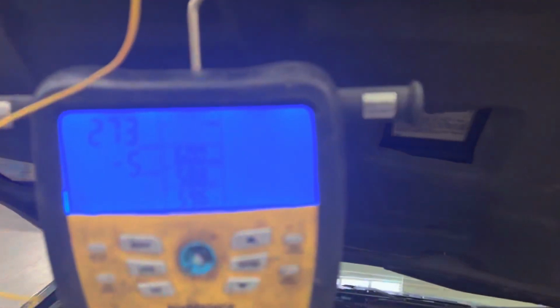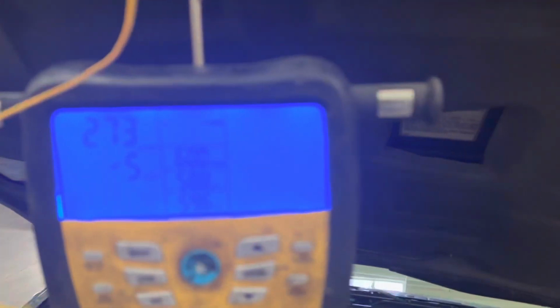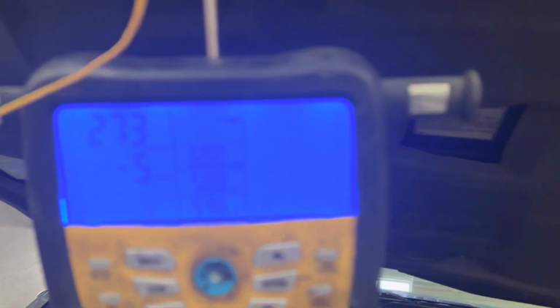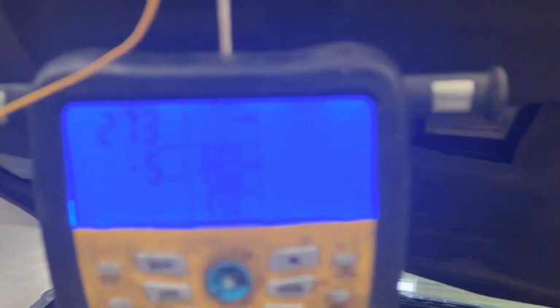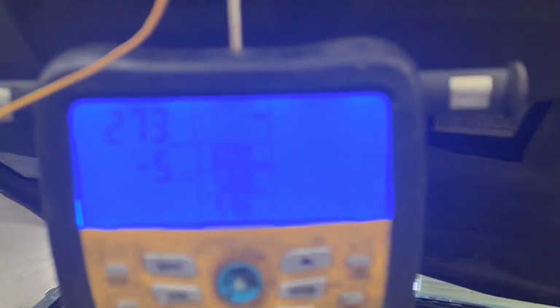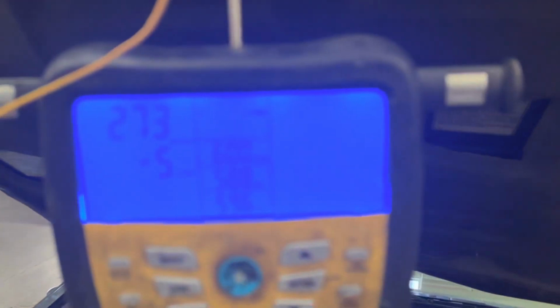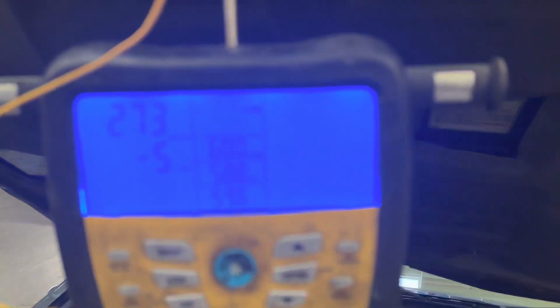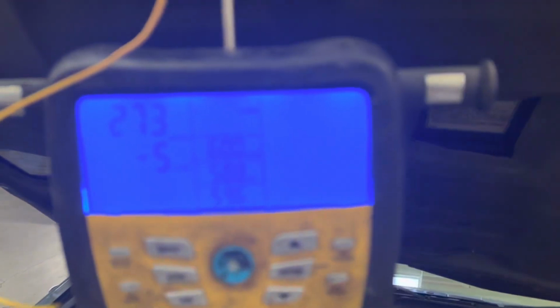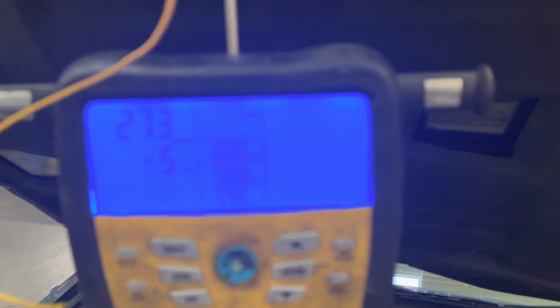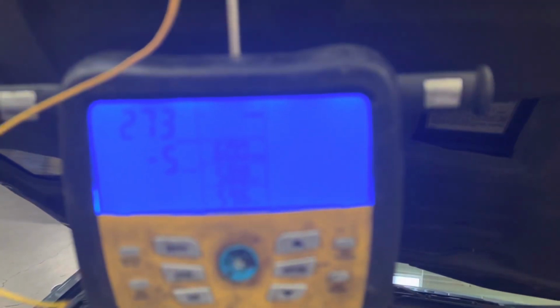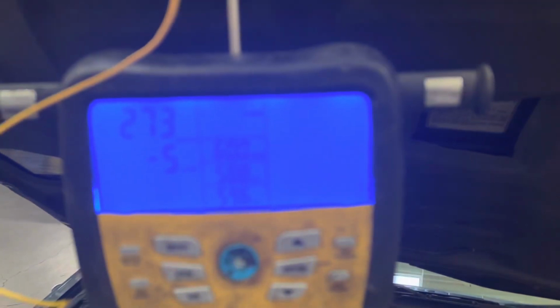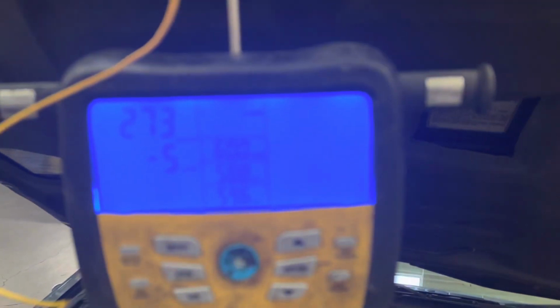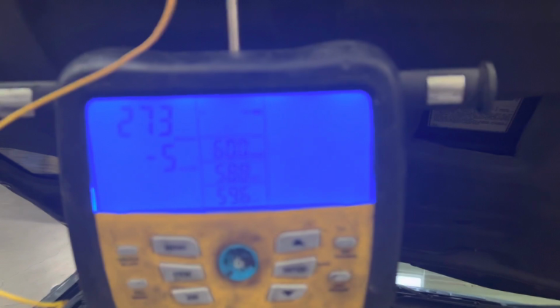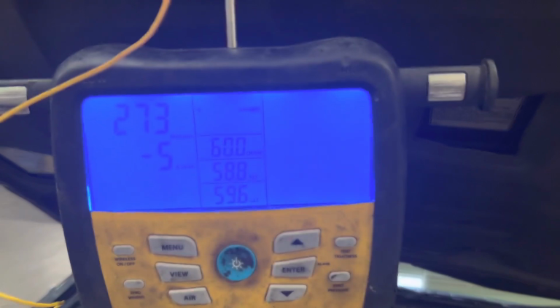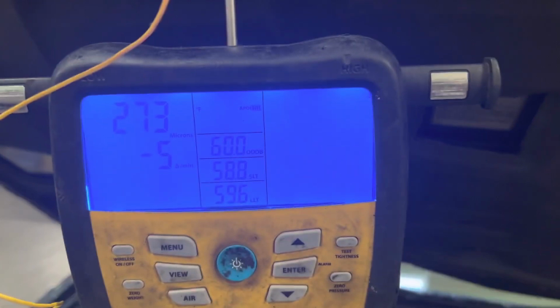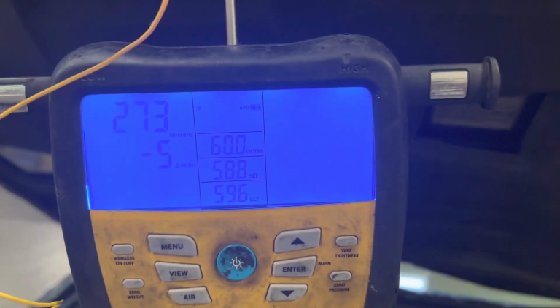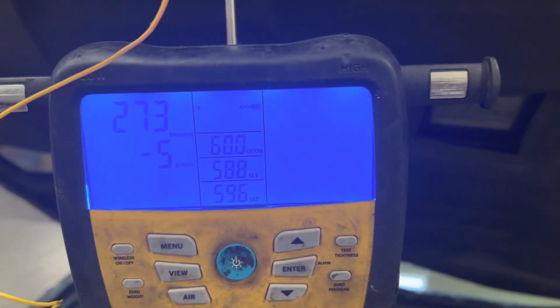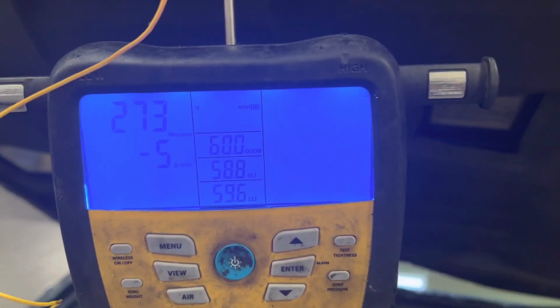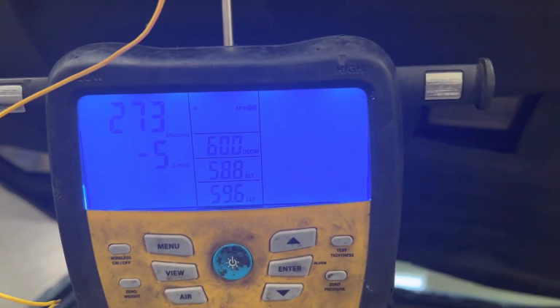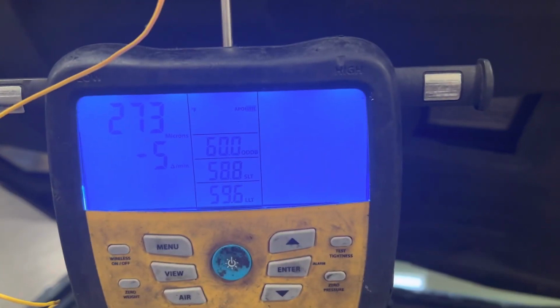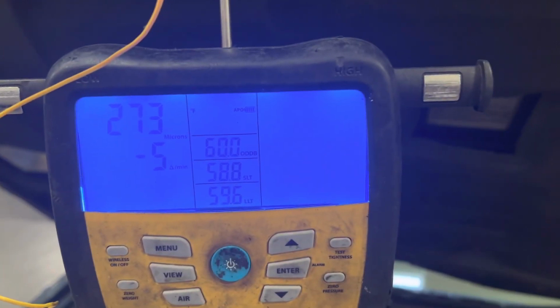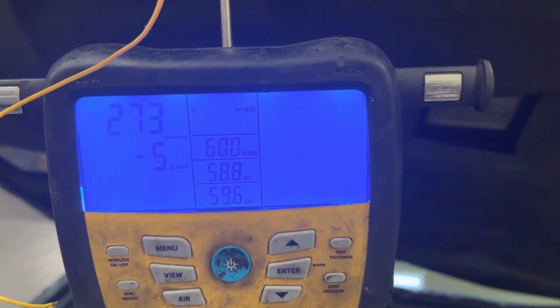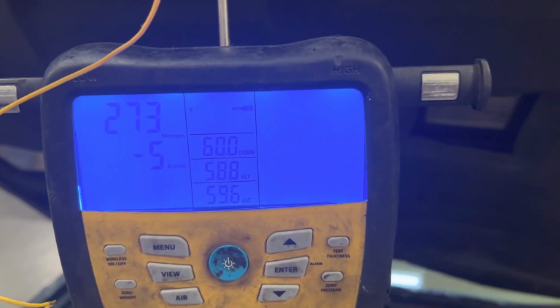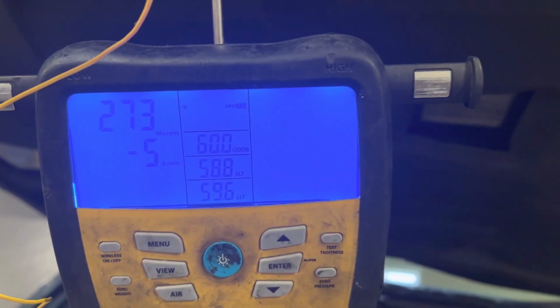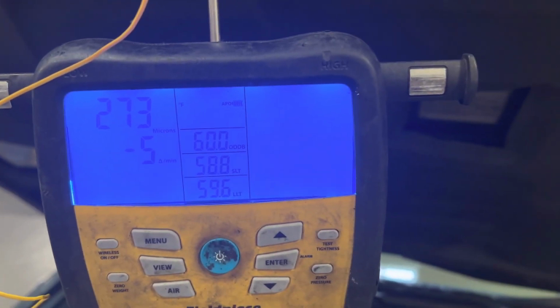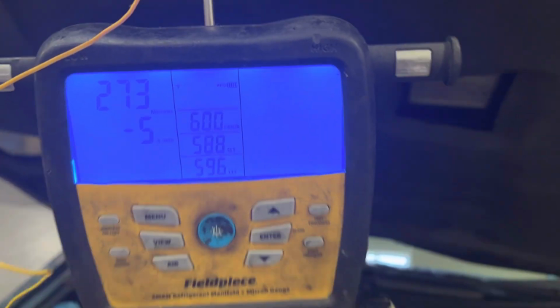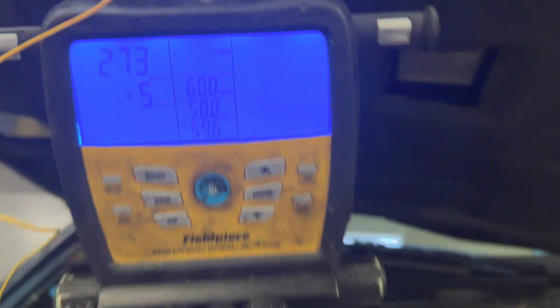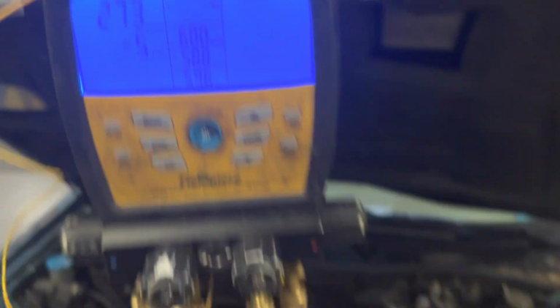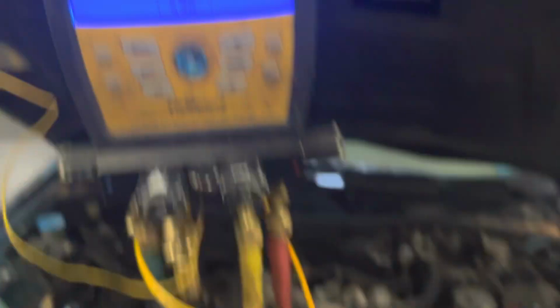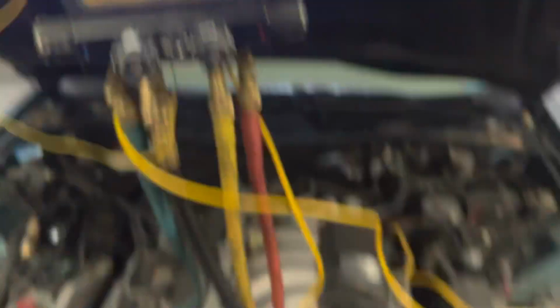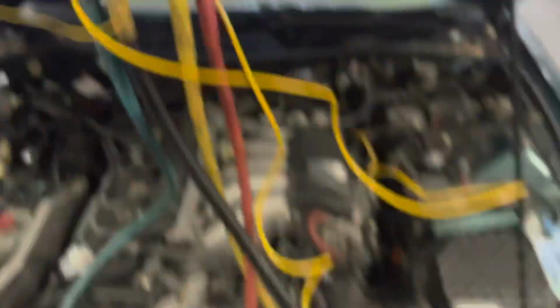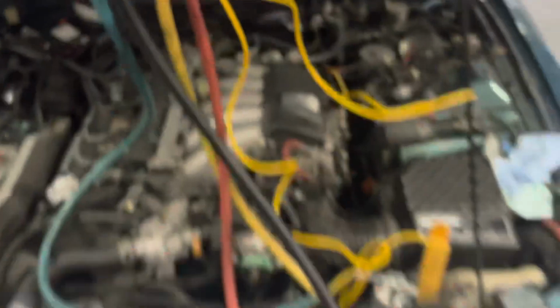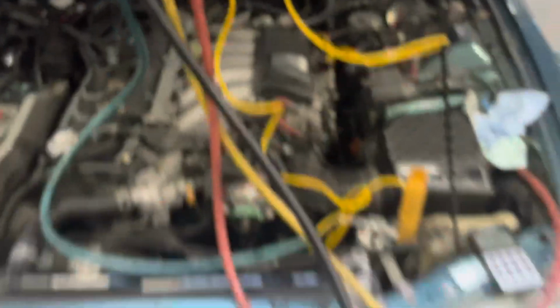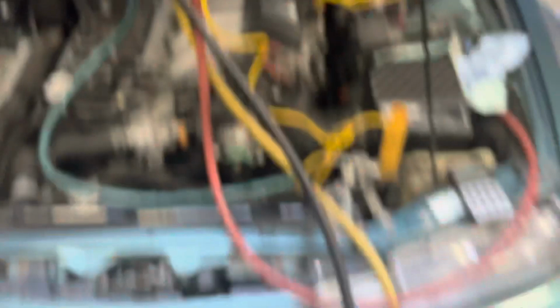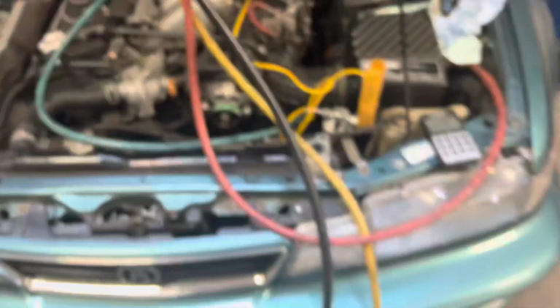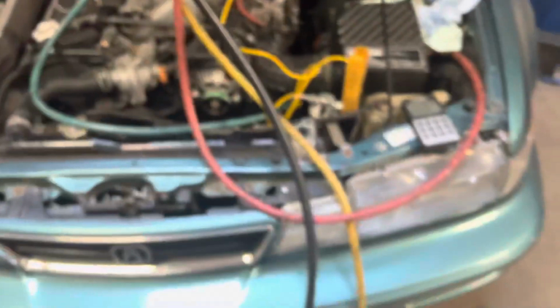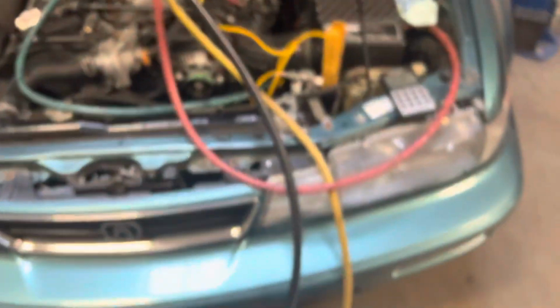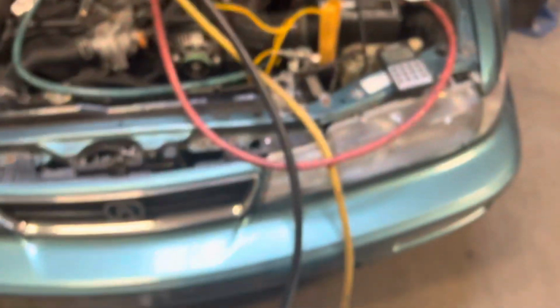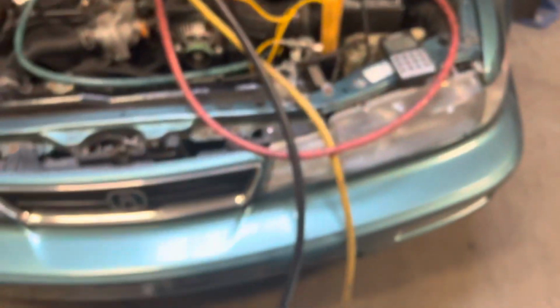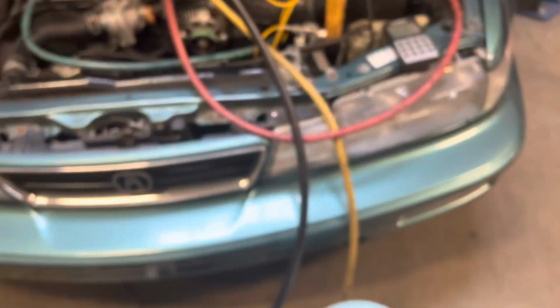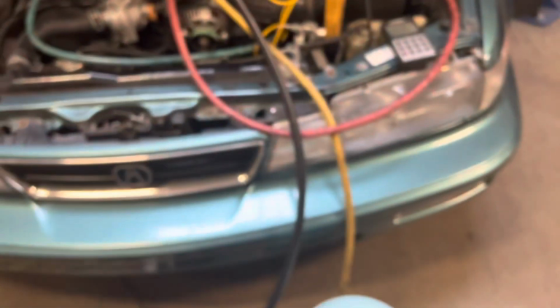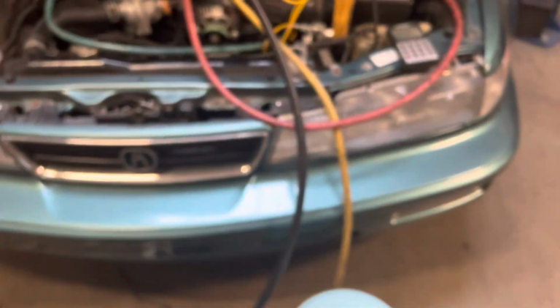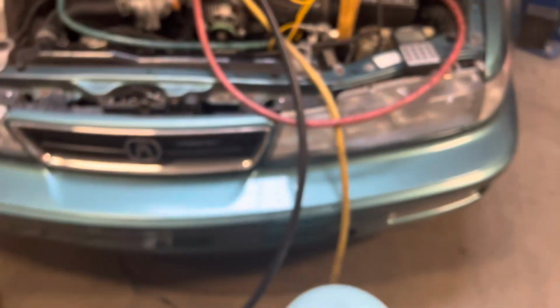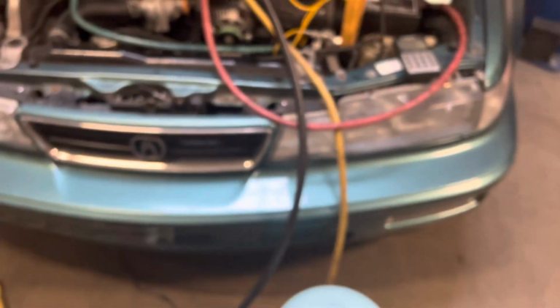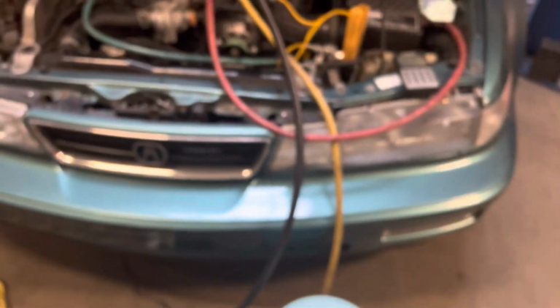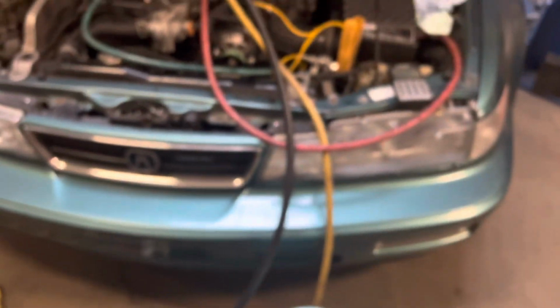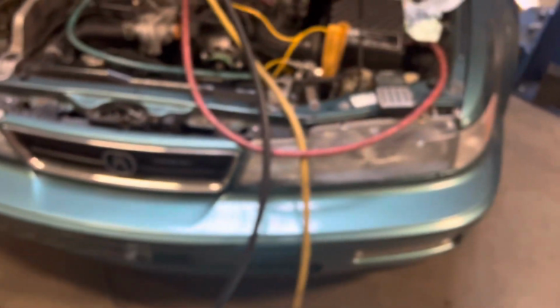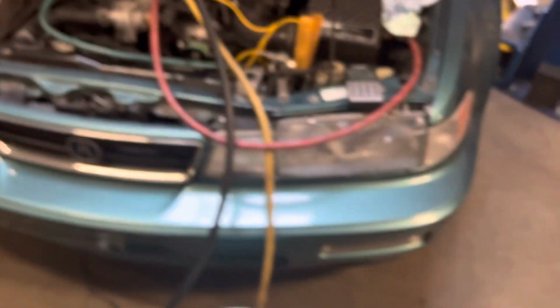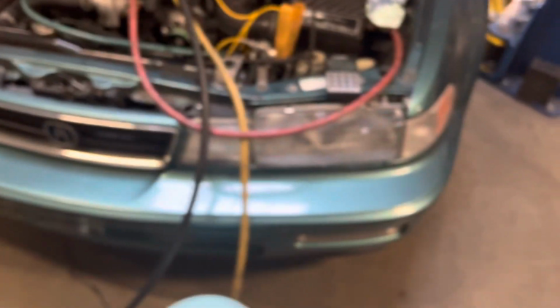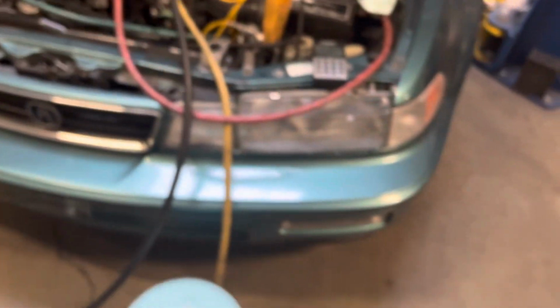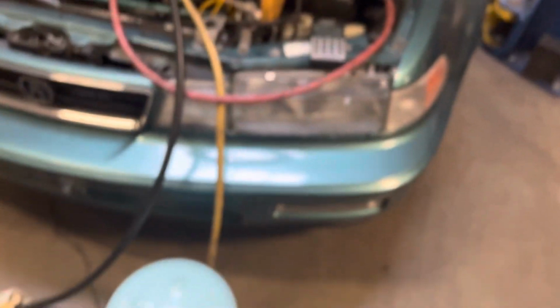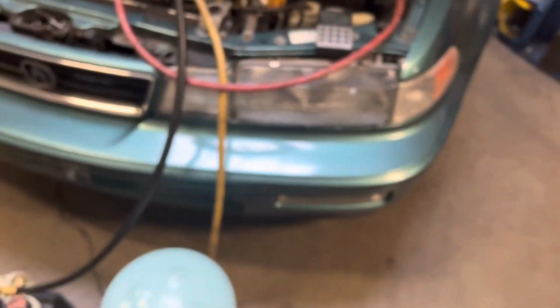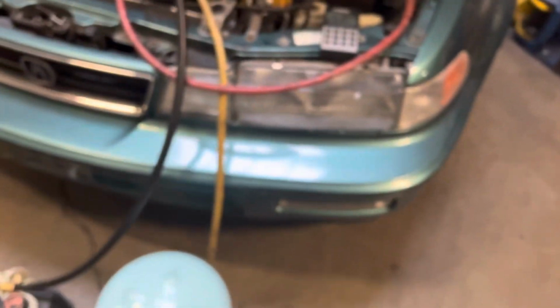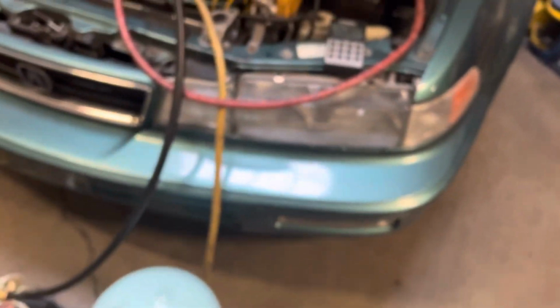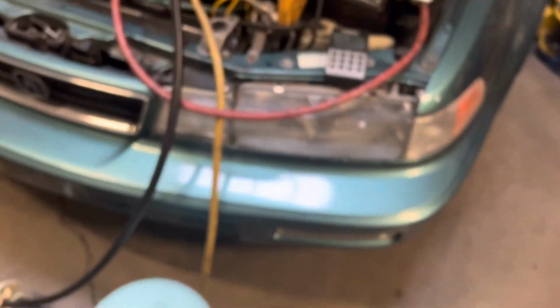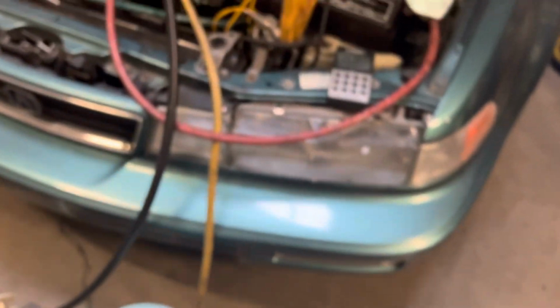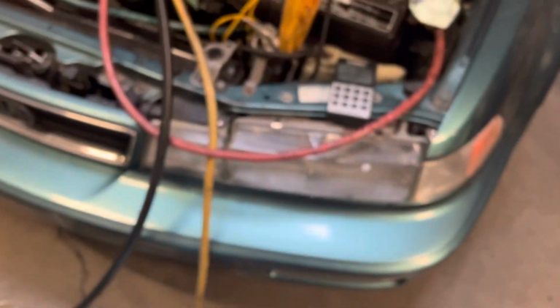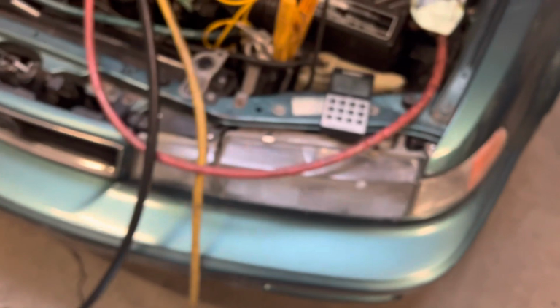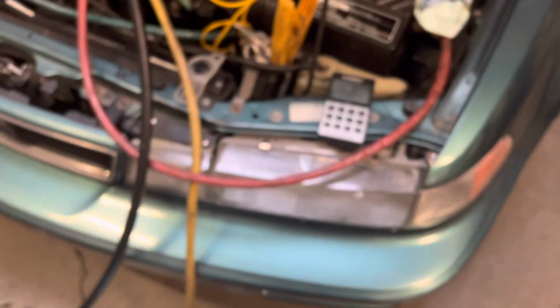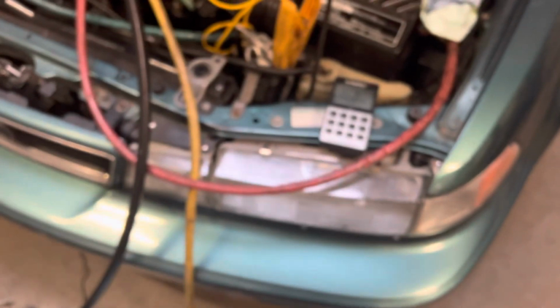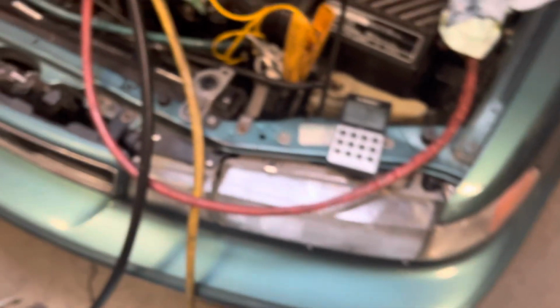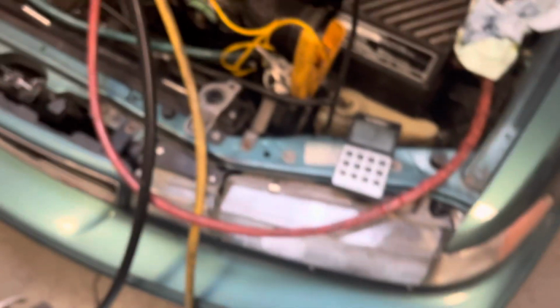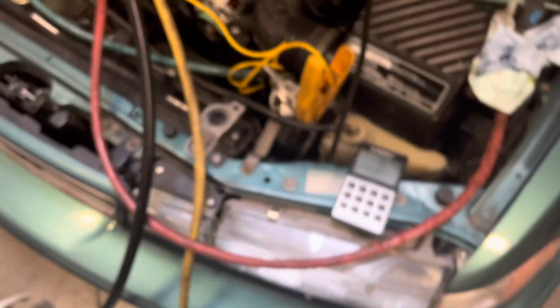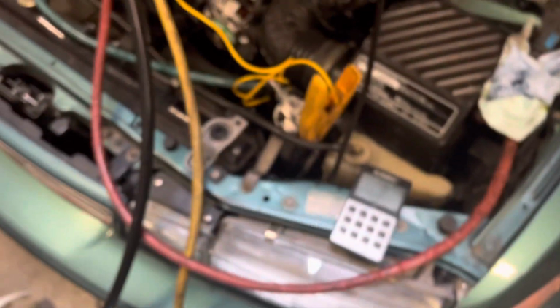We're down to 273 microns on the vacuum, so we're going to live with that and fill it up from there.